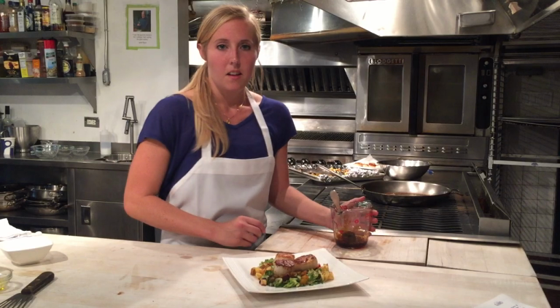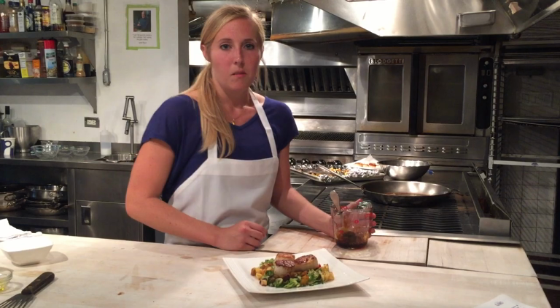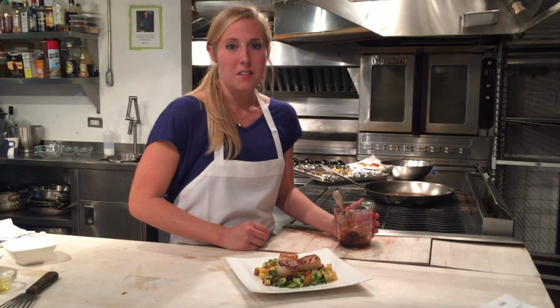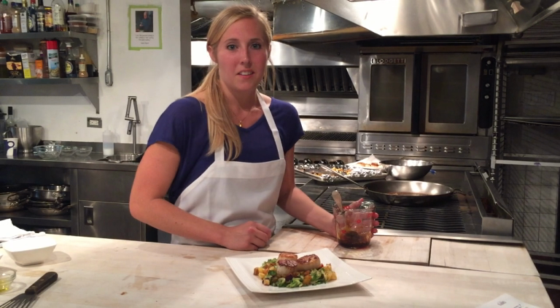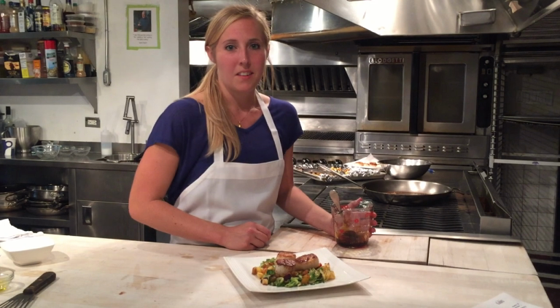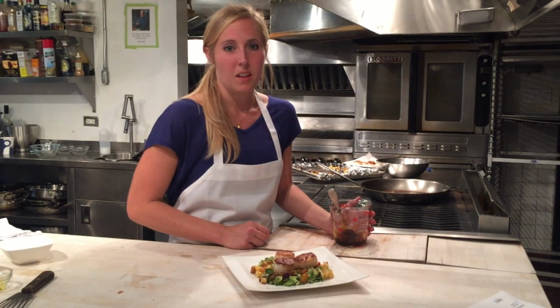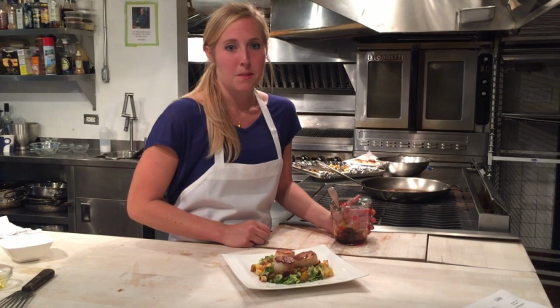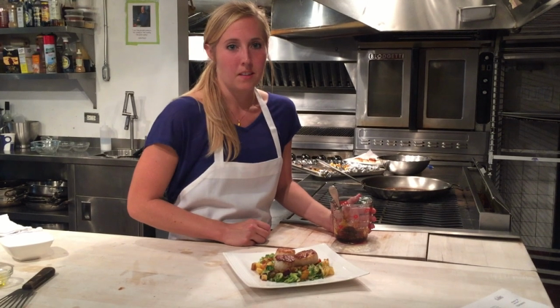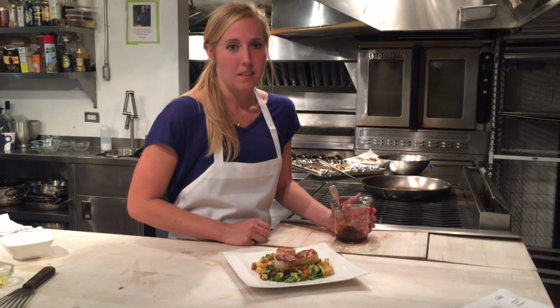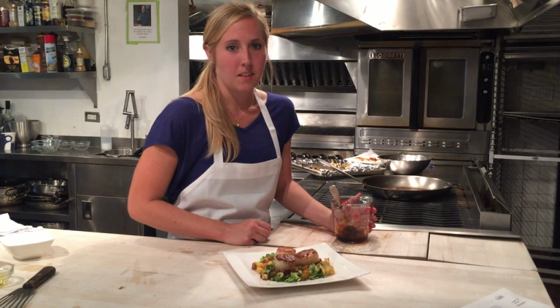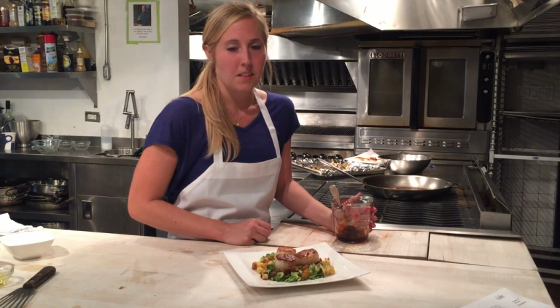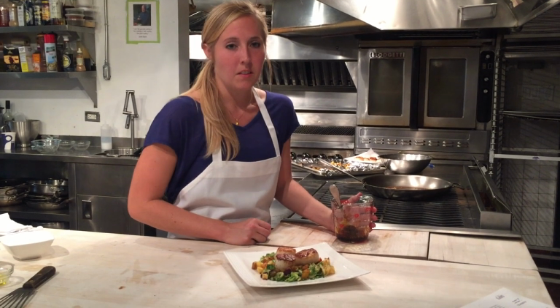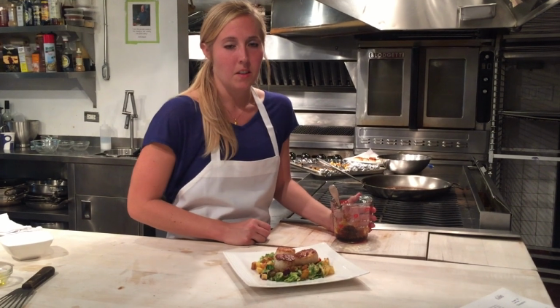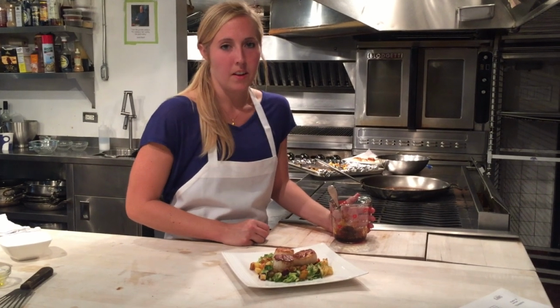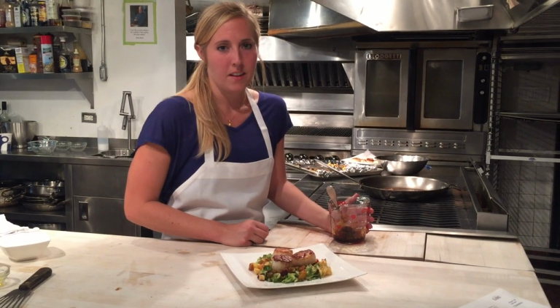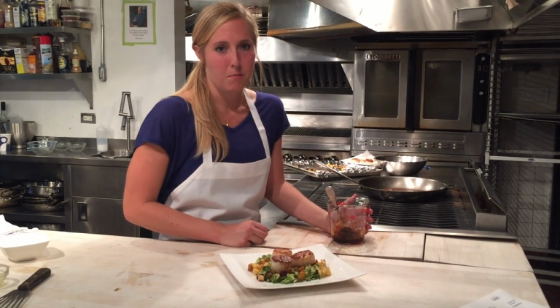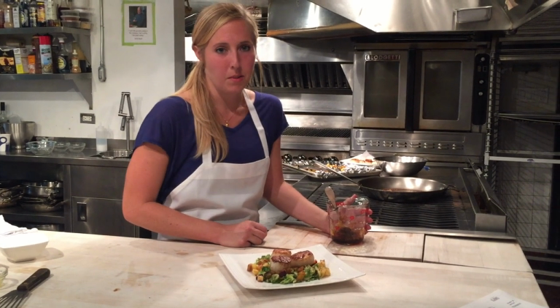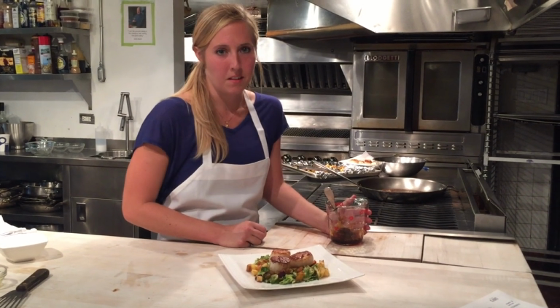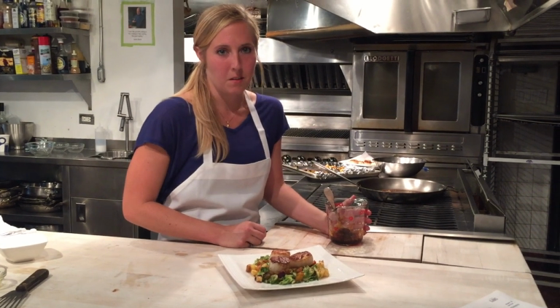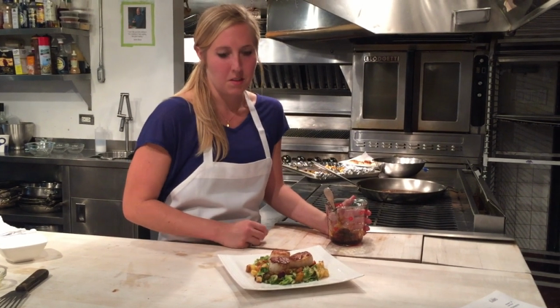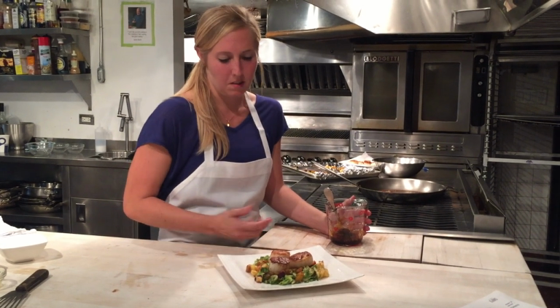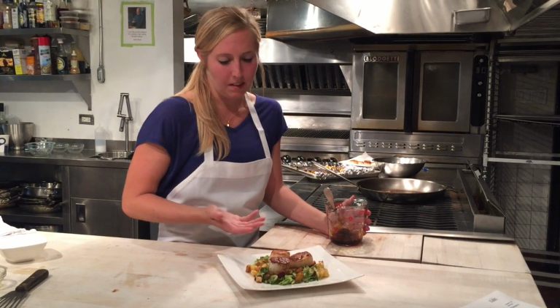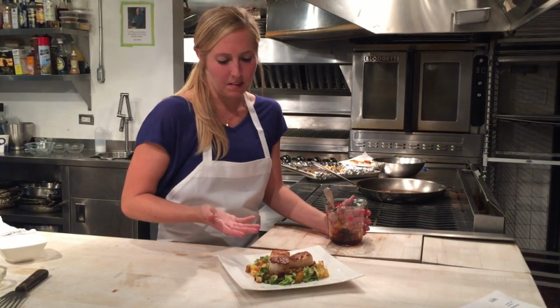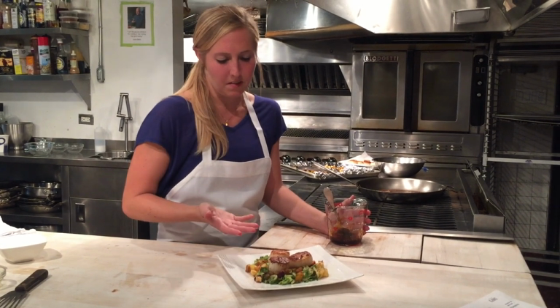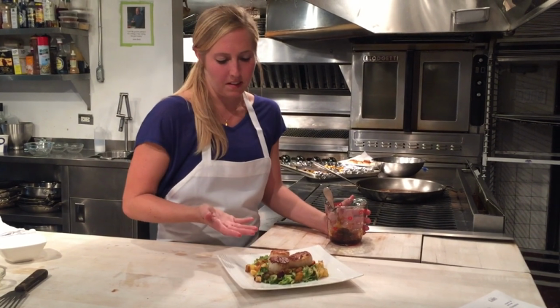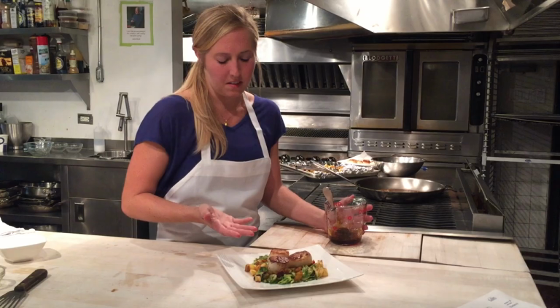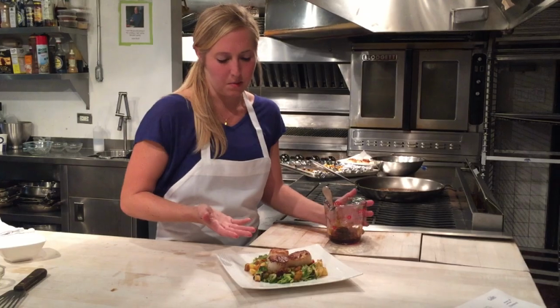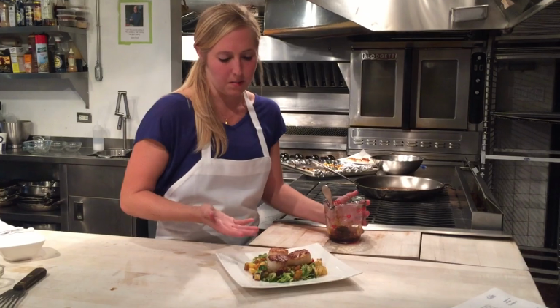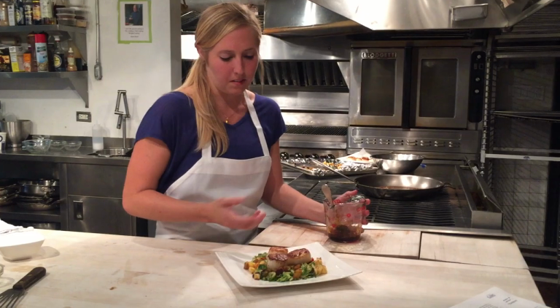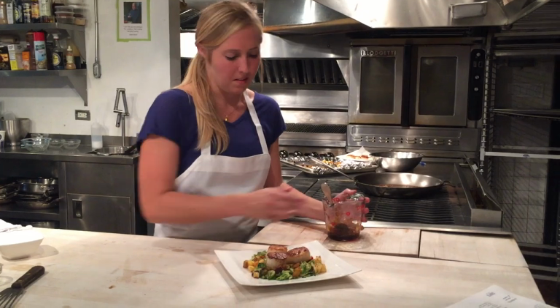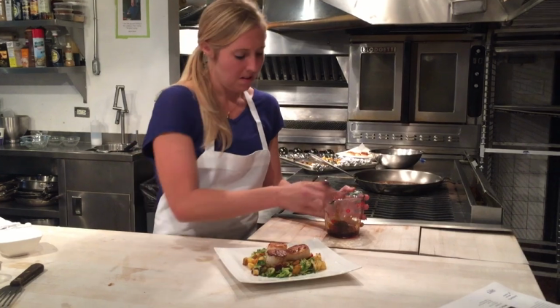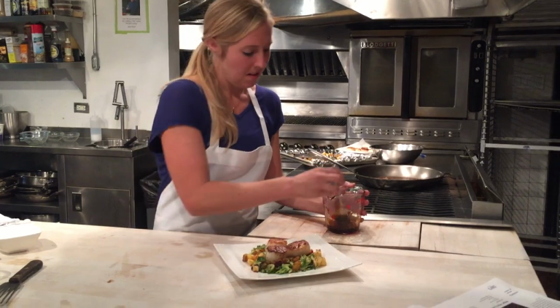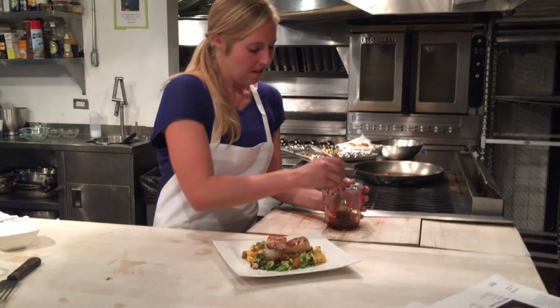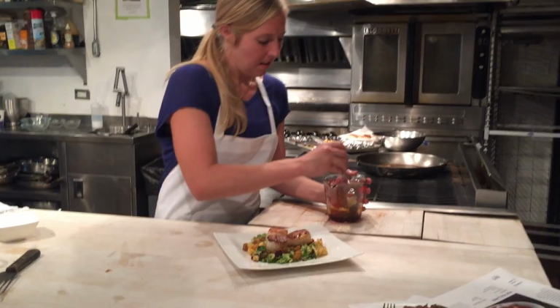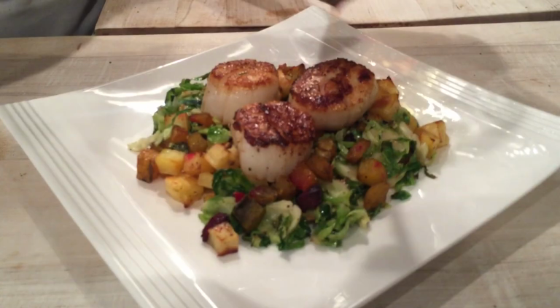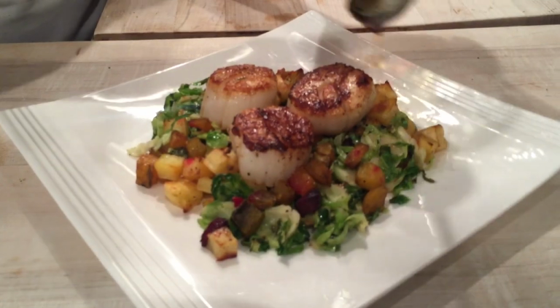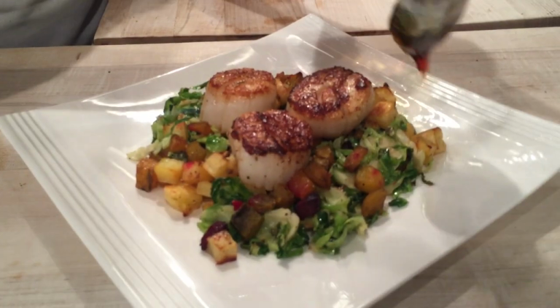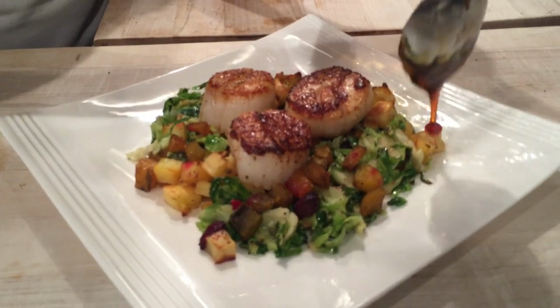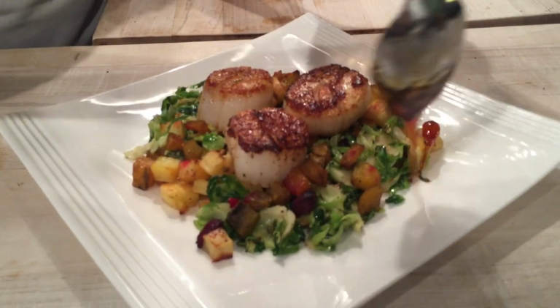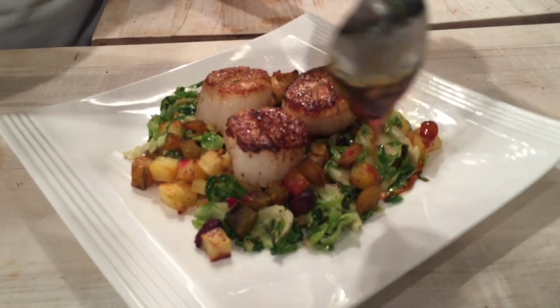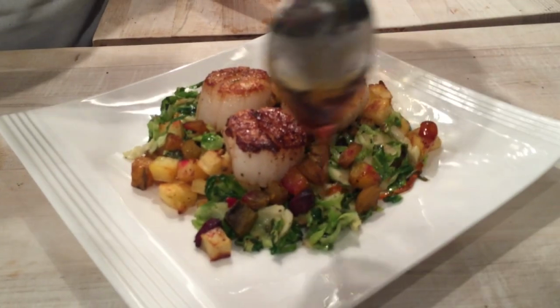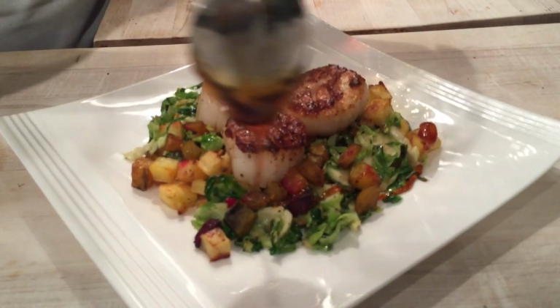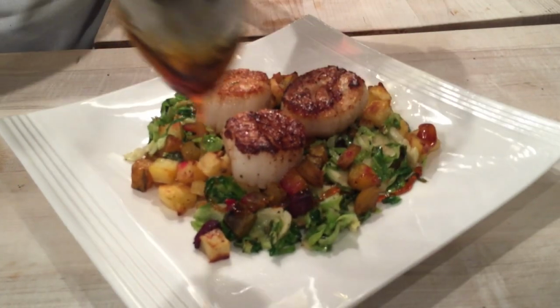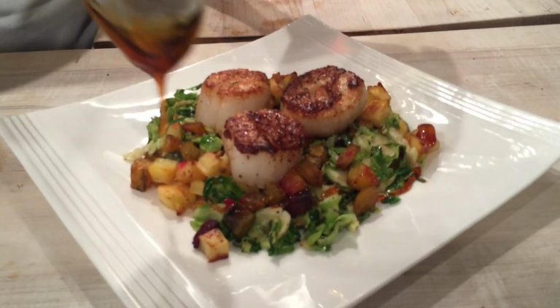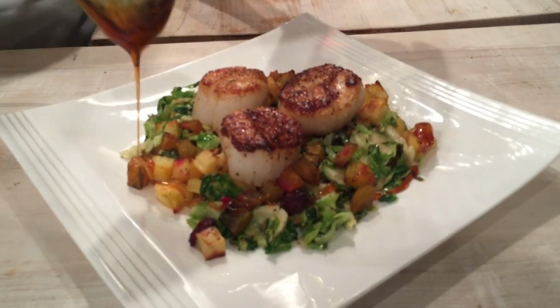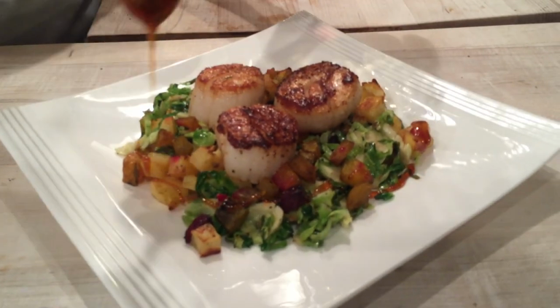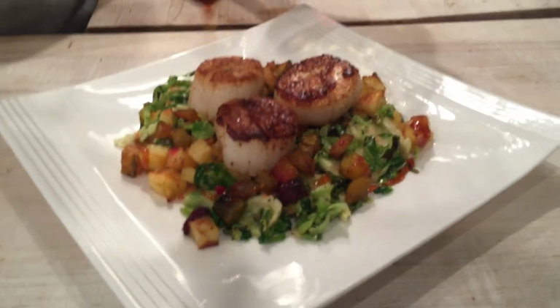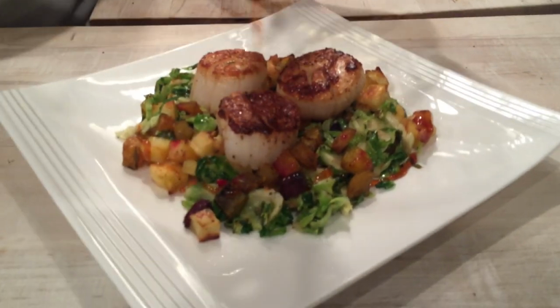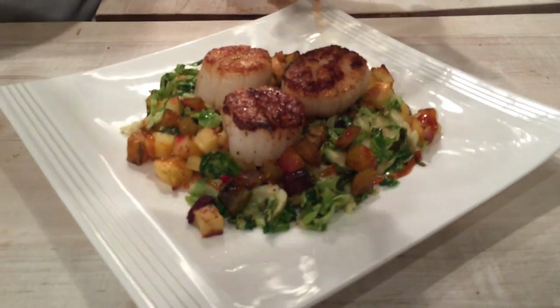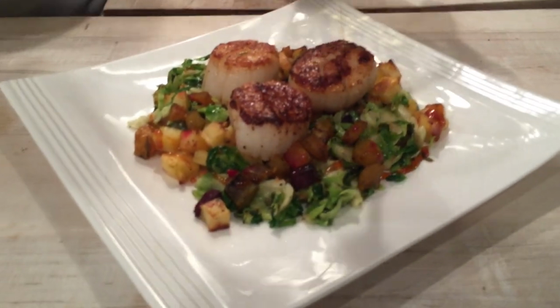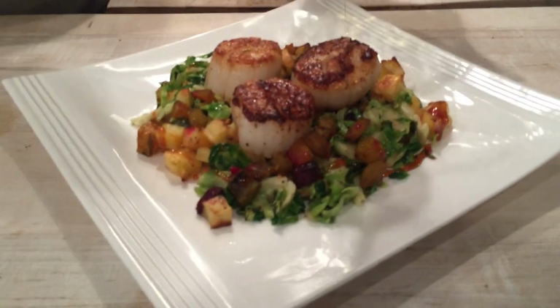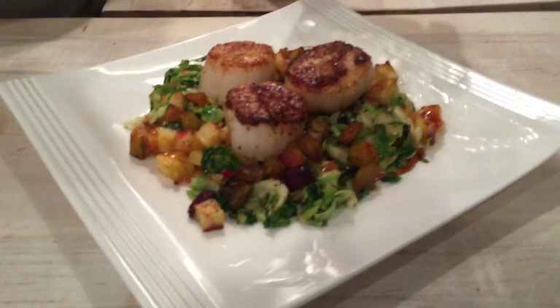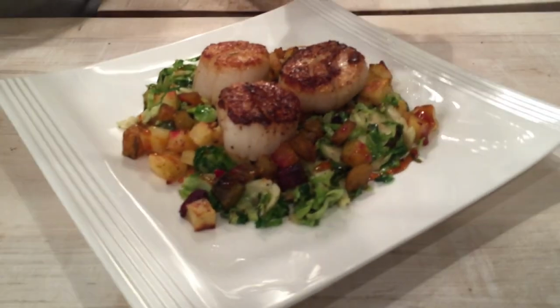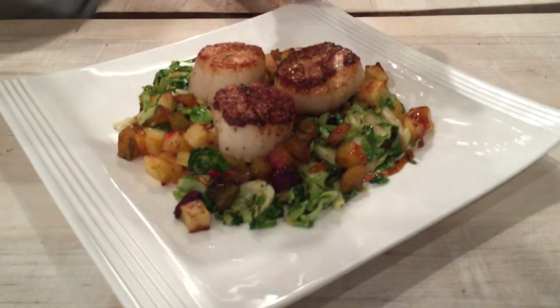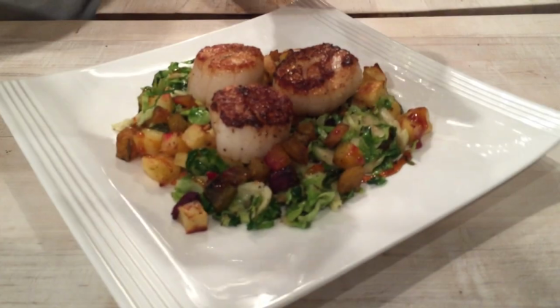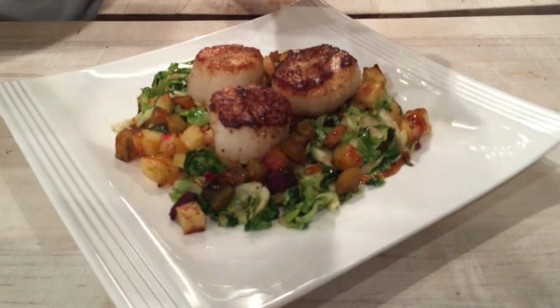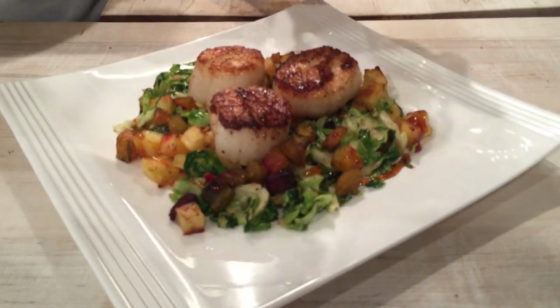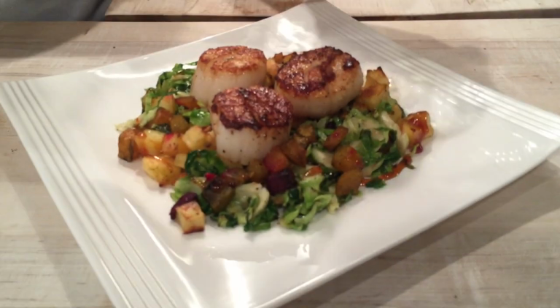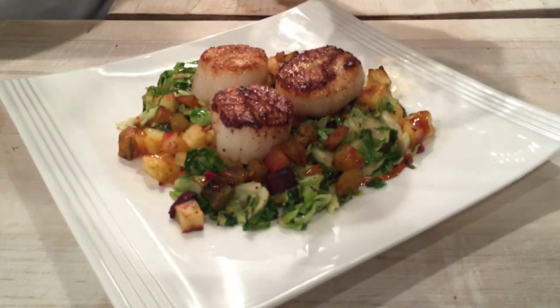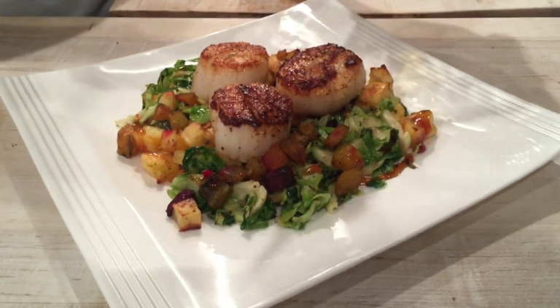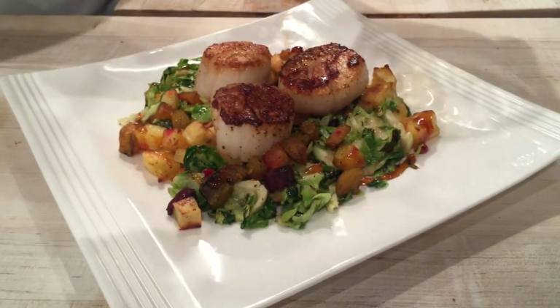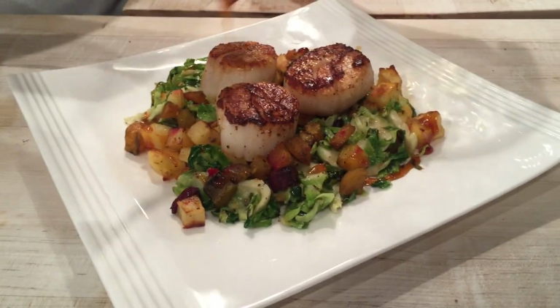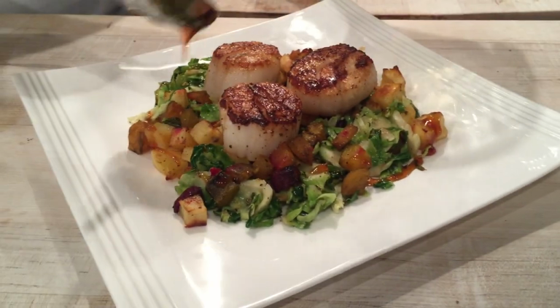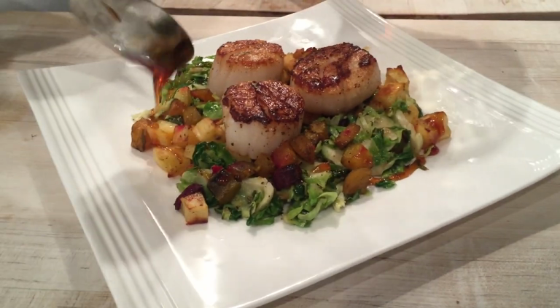Once your scallops are cooked, you can go ahead and plate them with the rest of the vegetables. The final touch is to drizzle the apple gastrique over the plate.